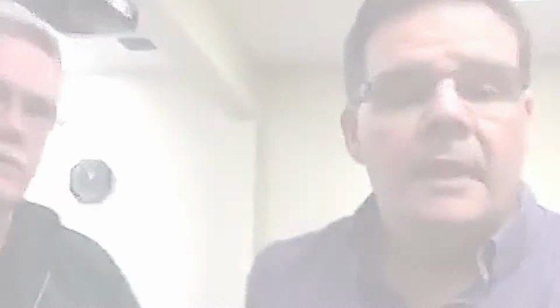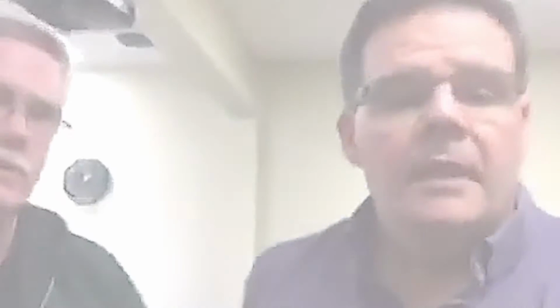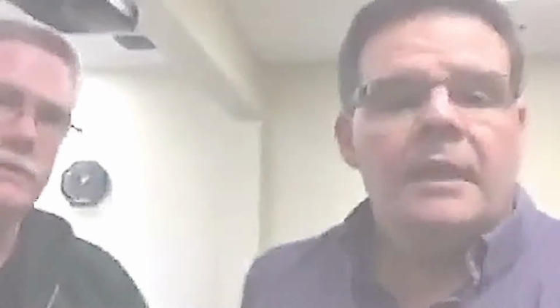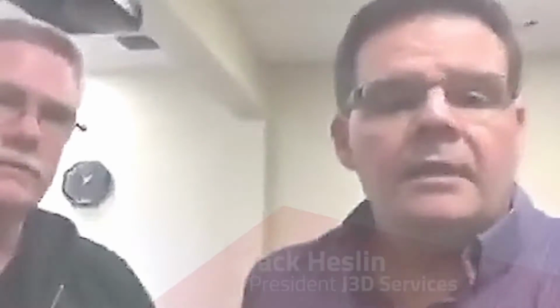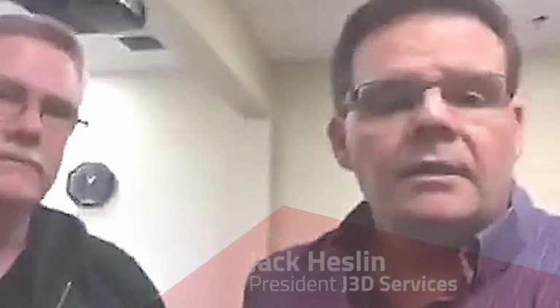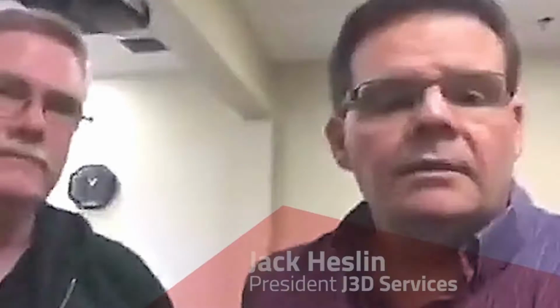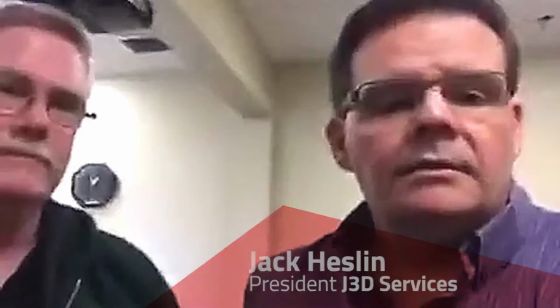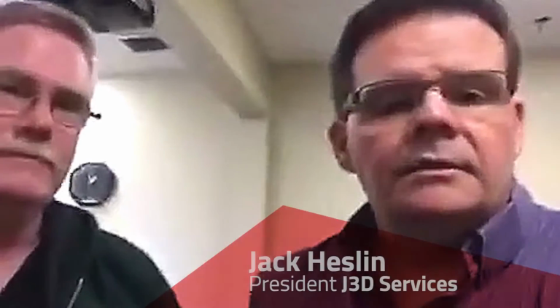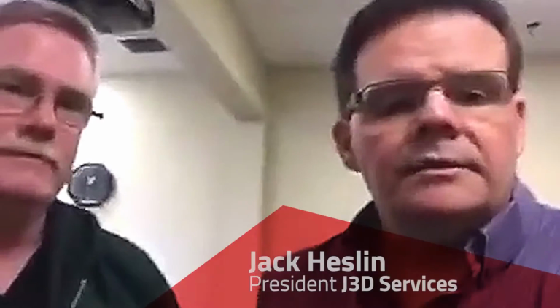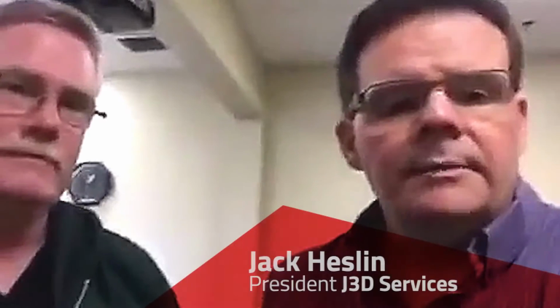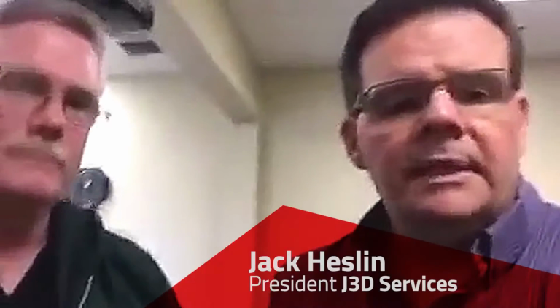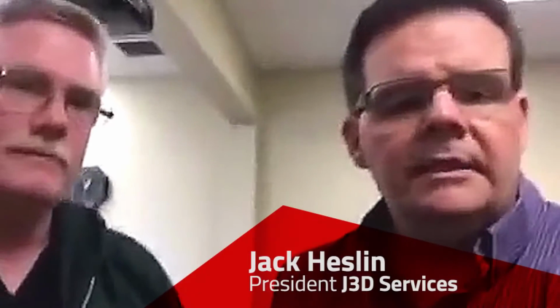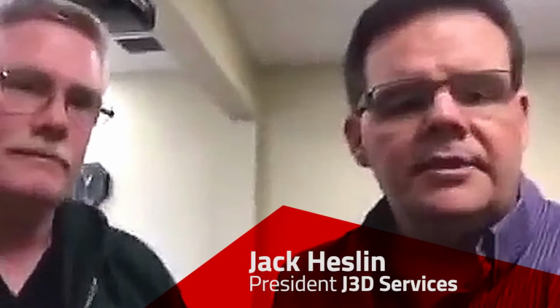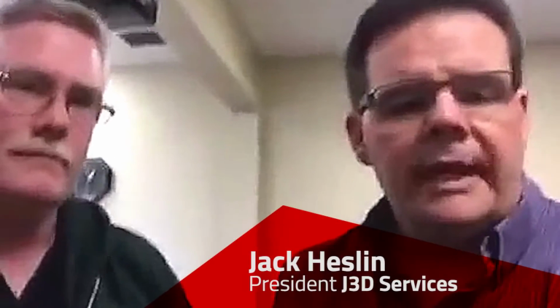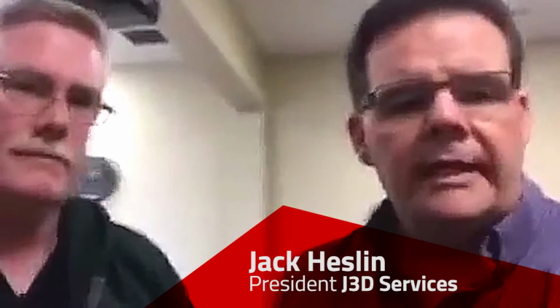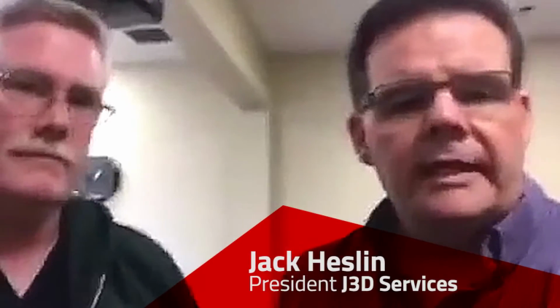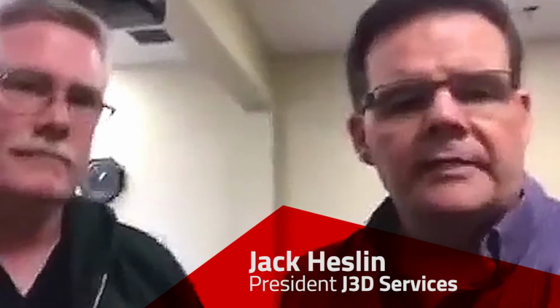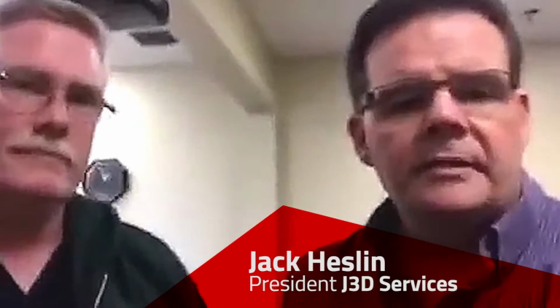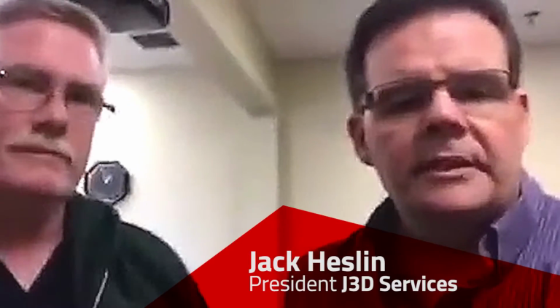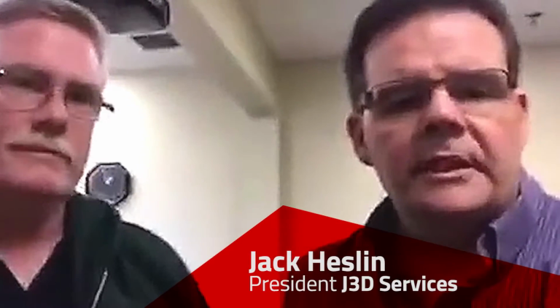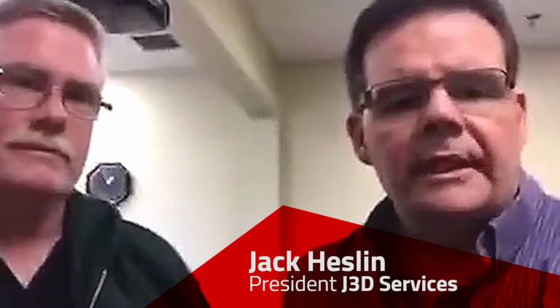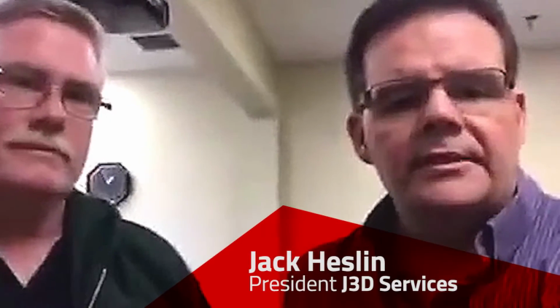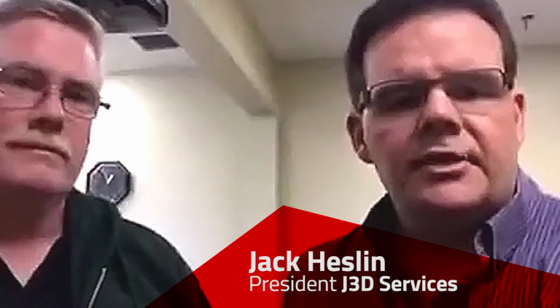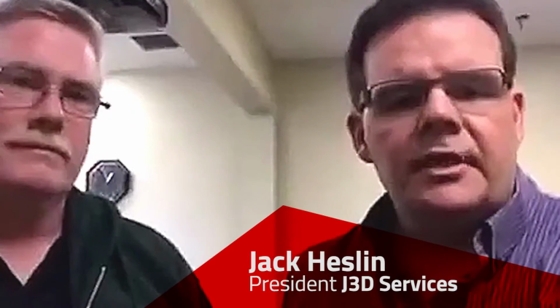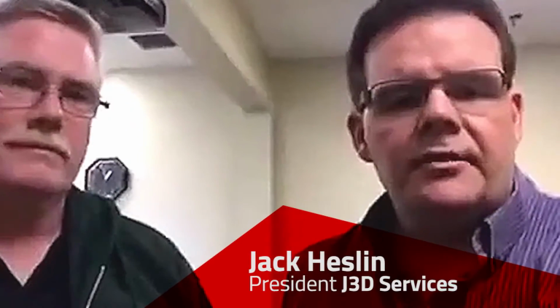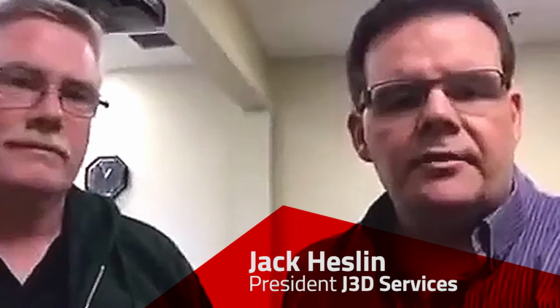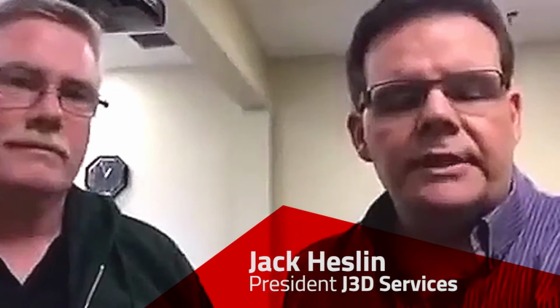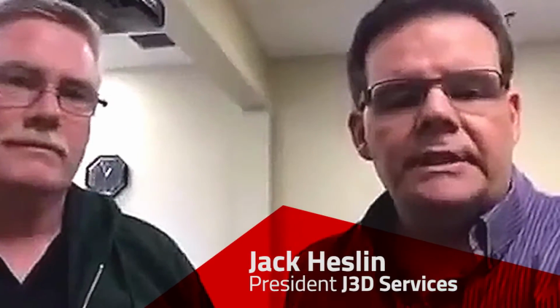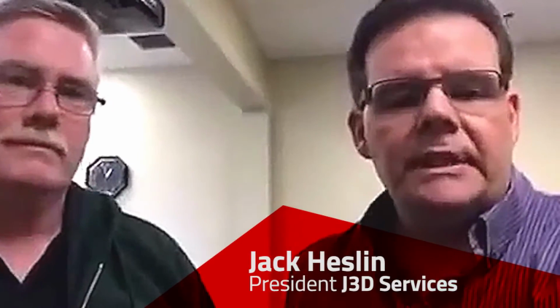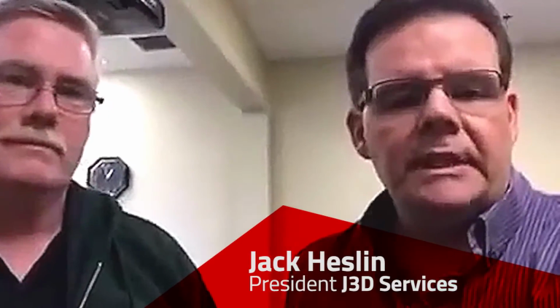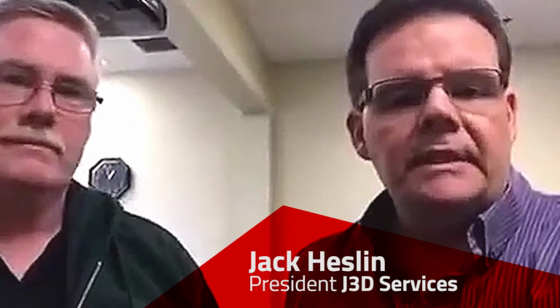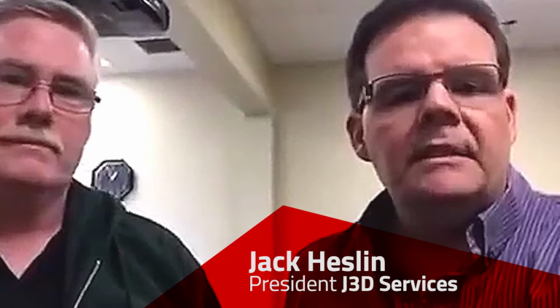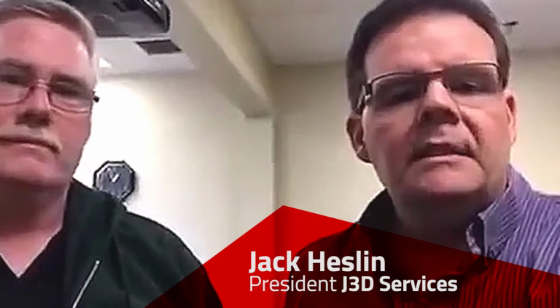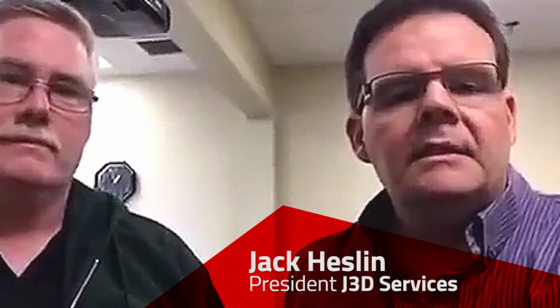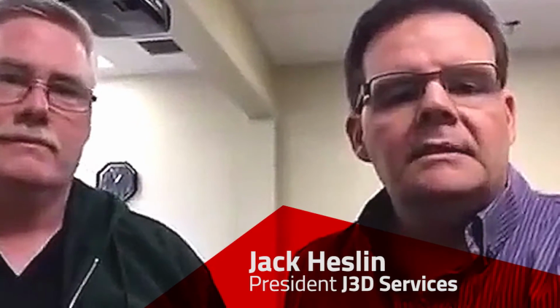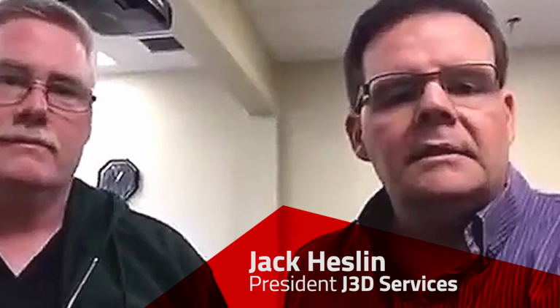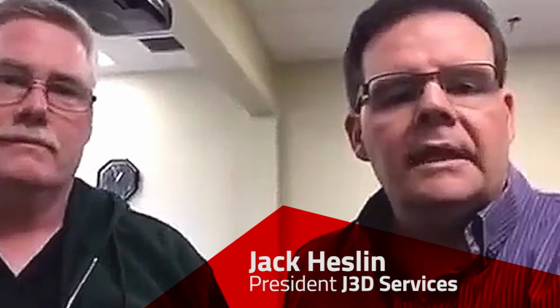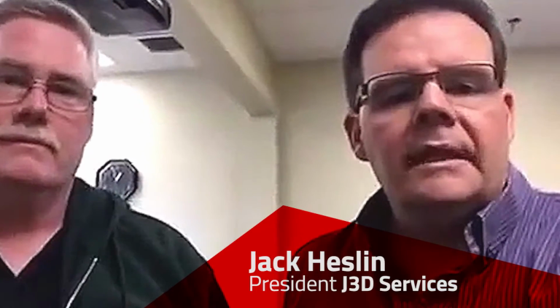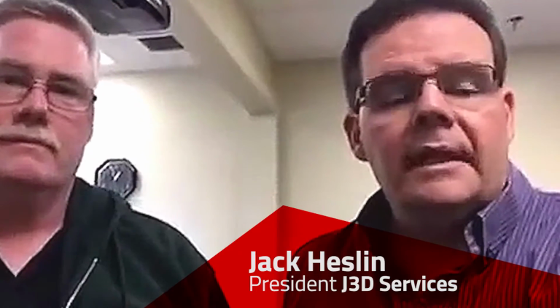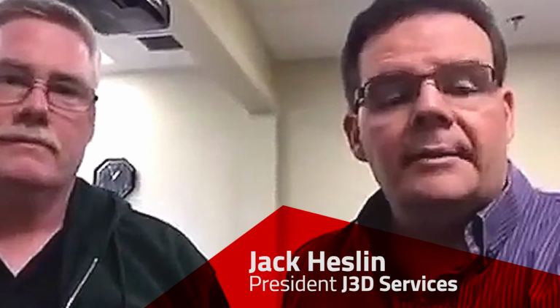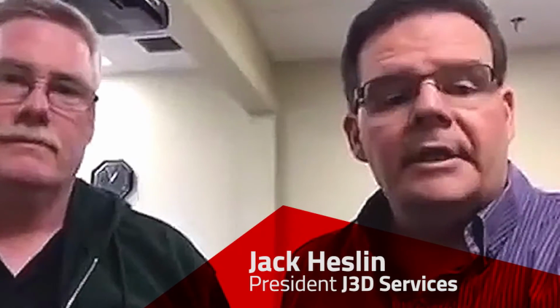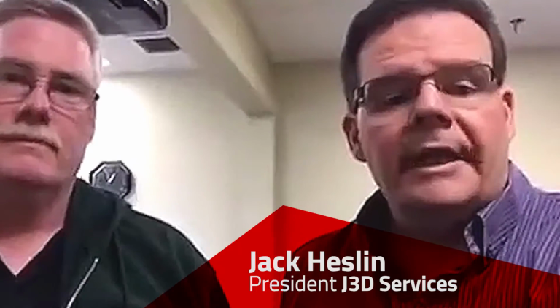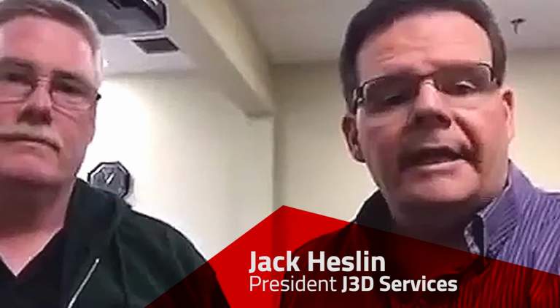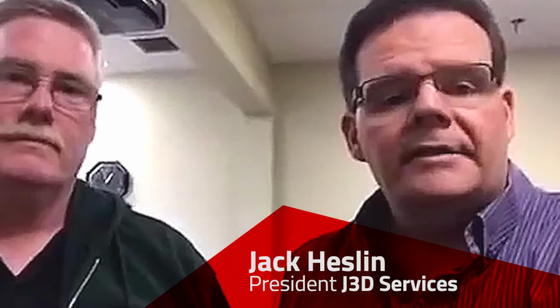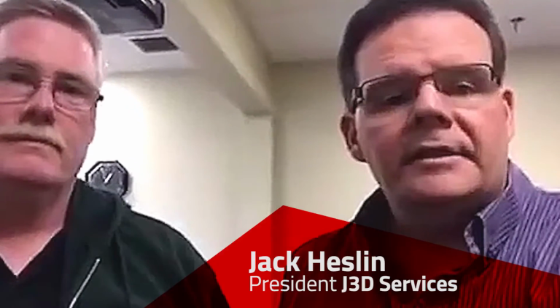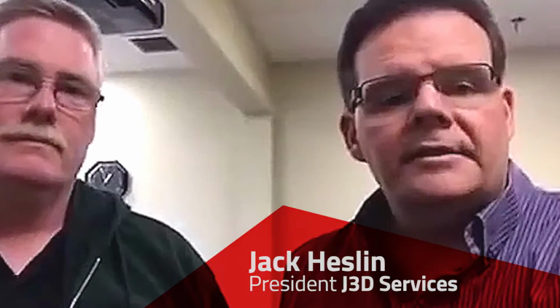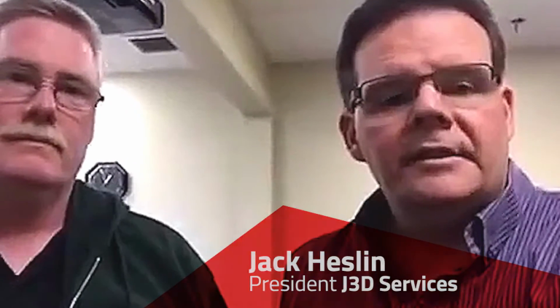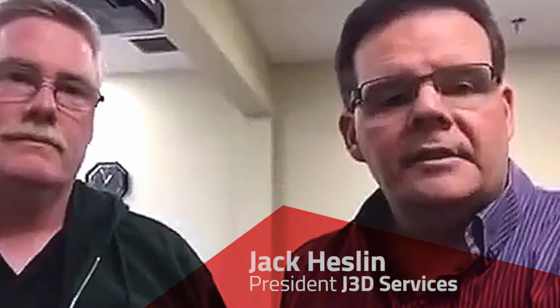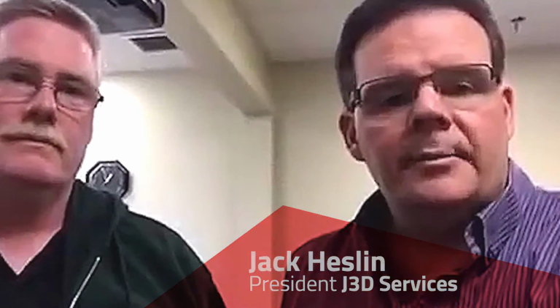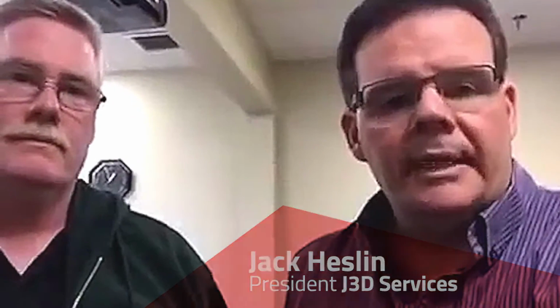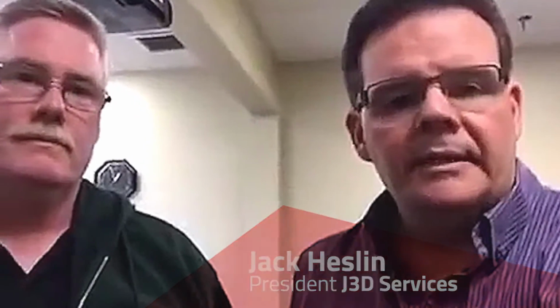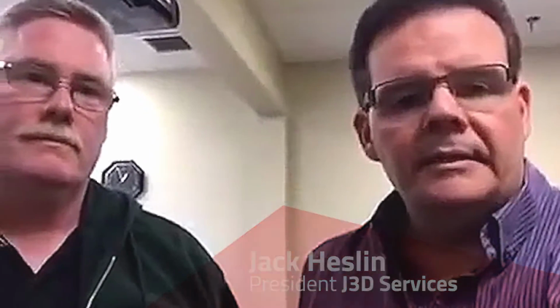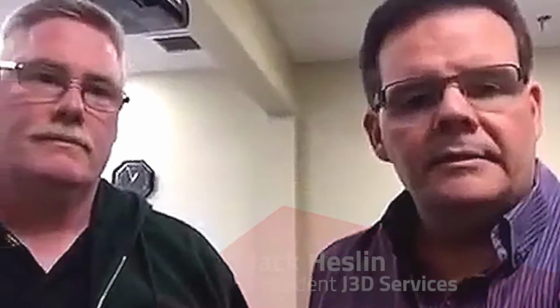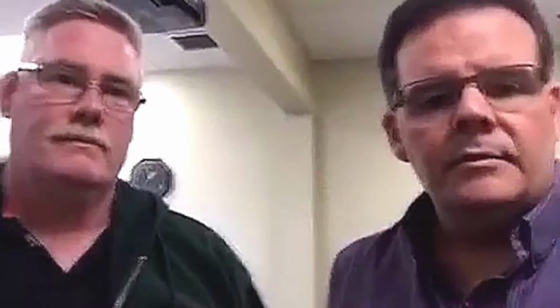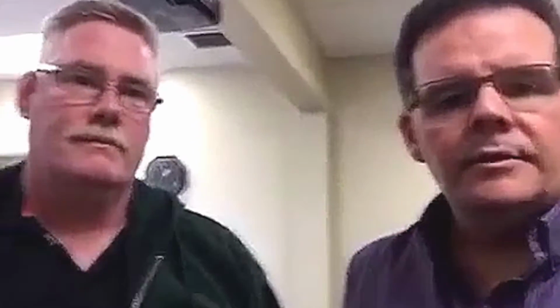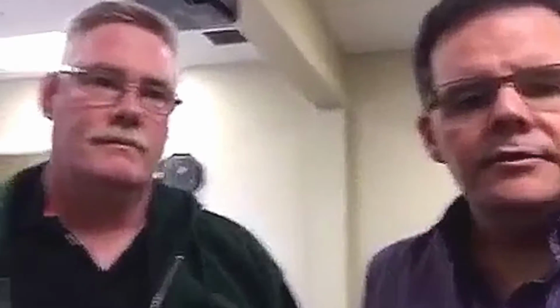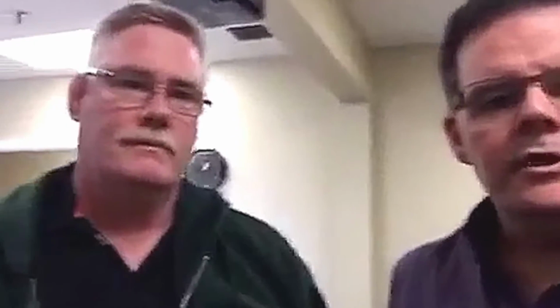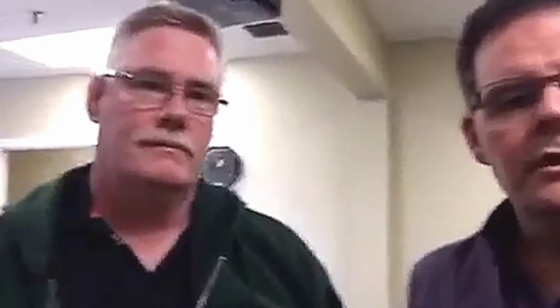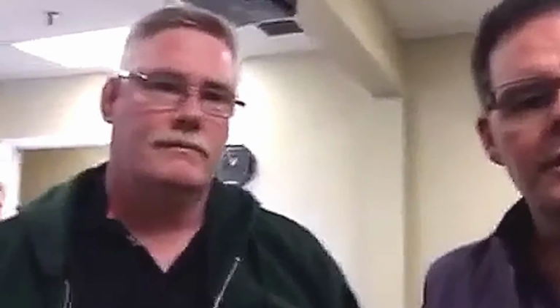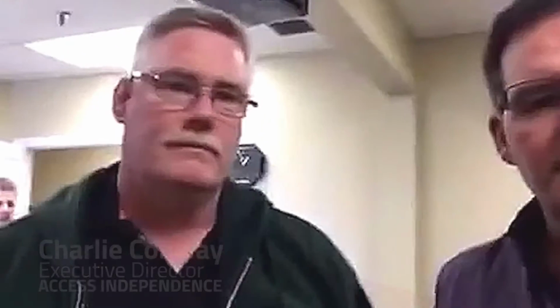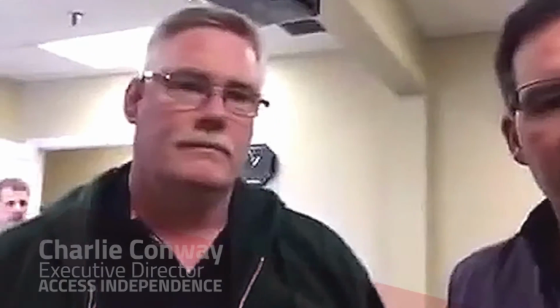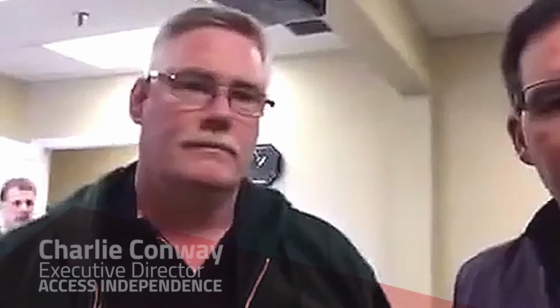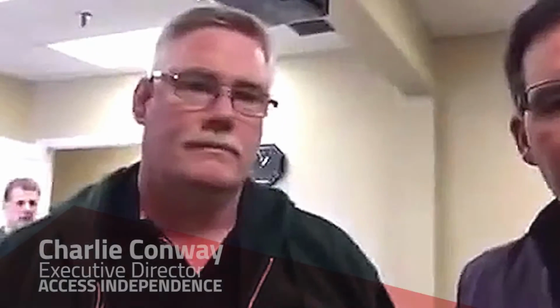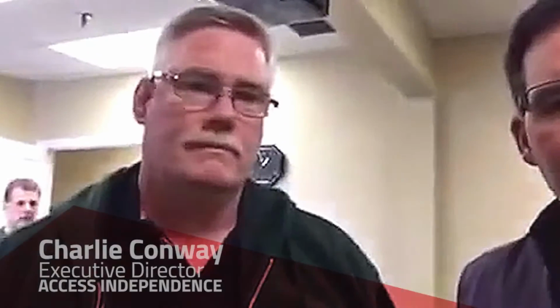Hello, it's me, Jack Heslin at J3D. Today I'm at Access Independence with Charlie Conway.